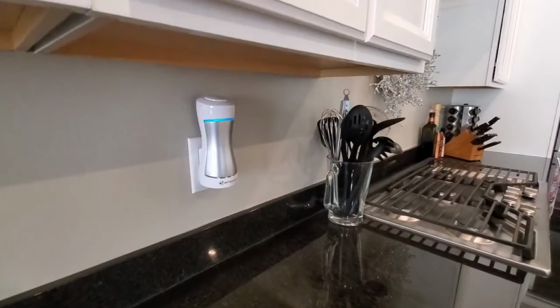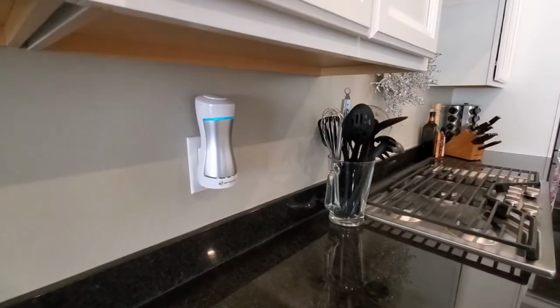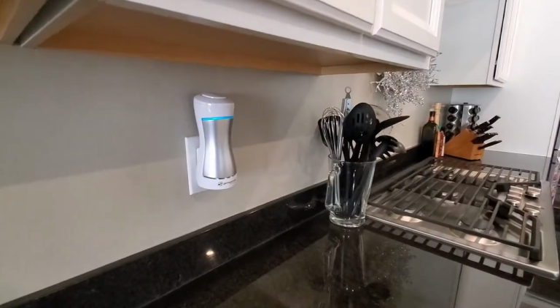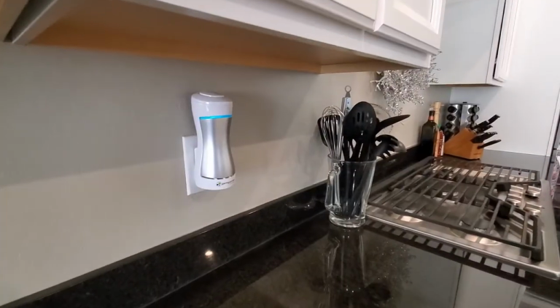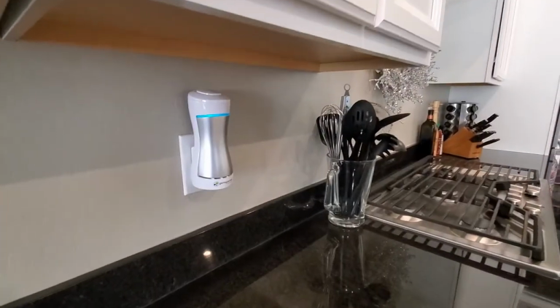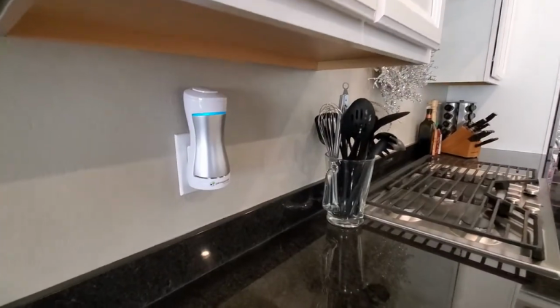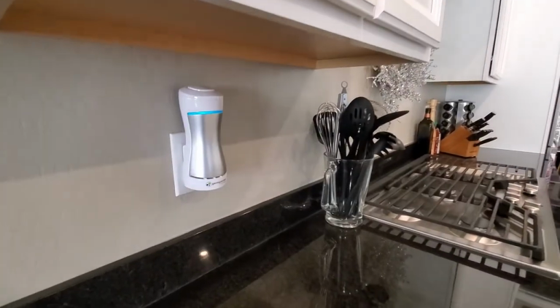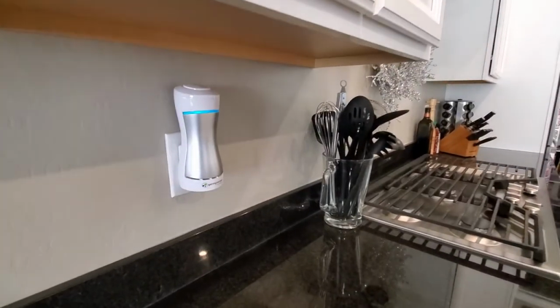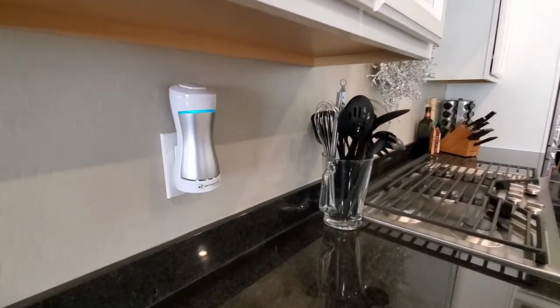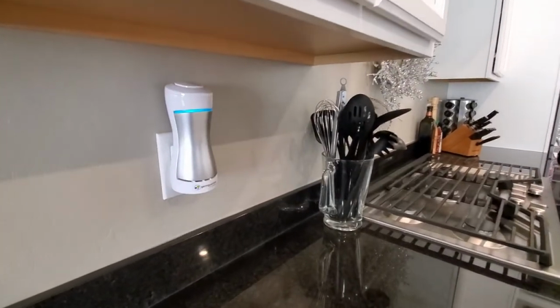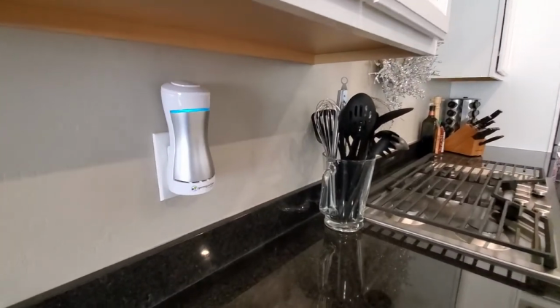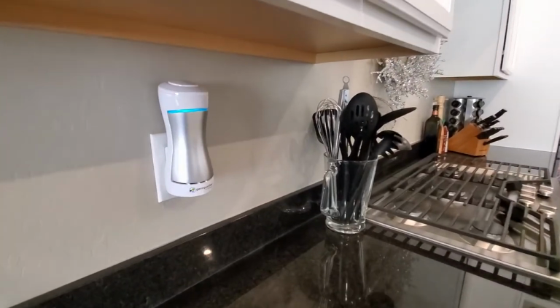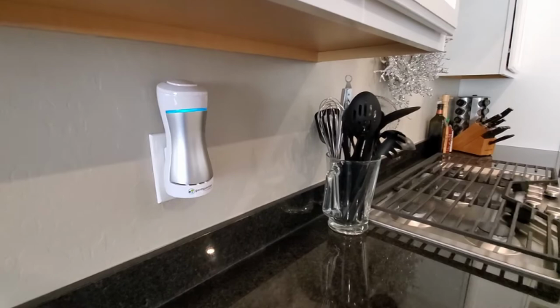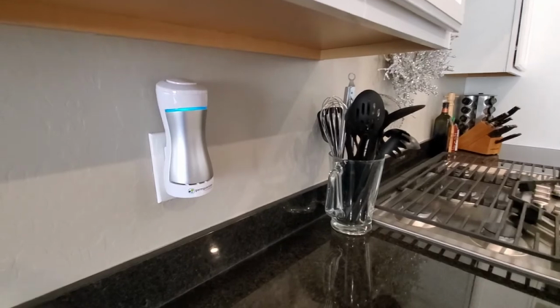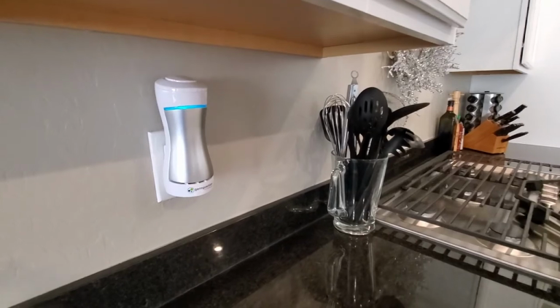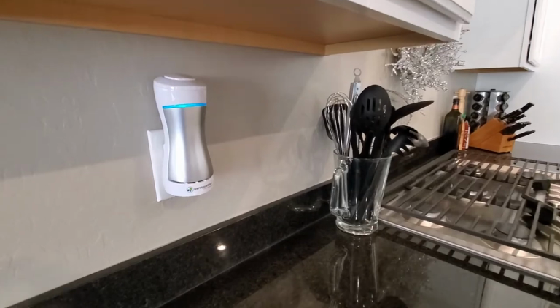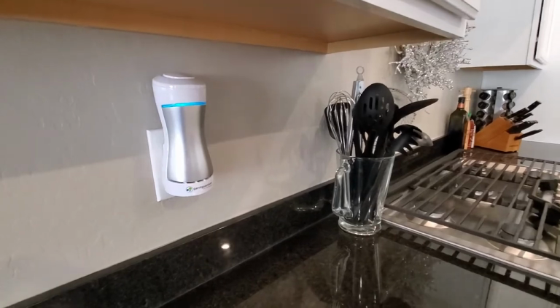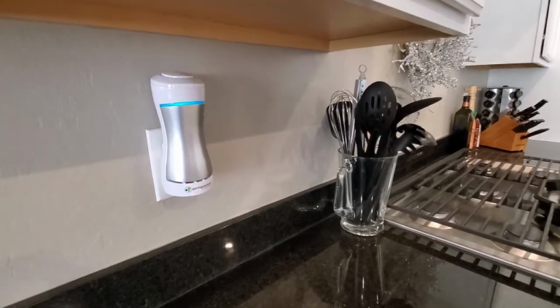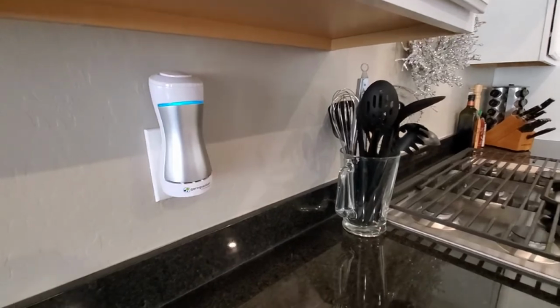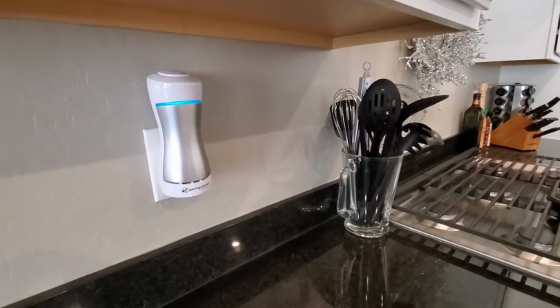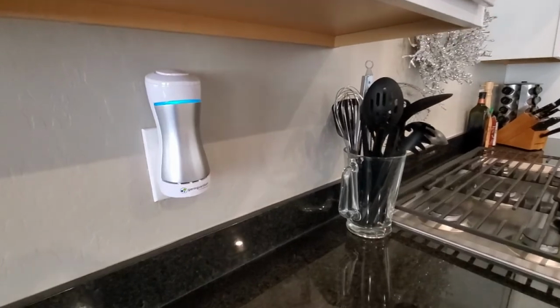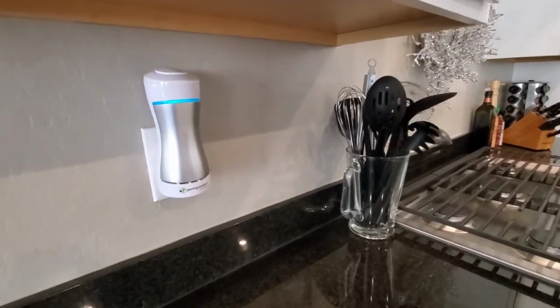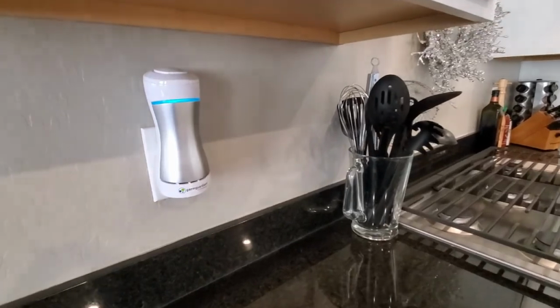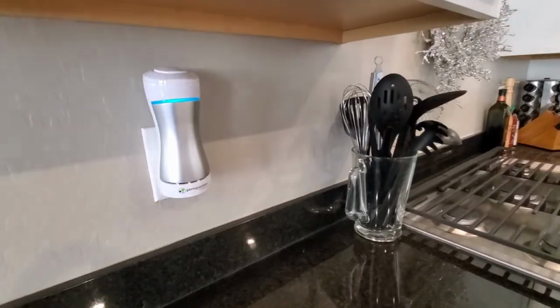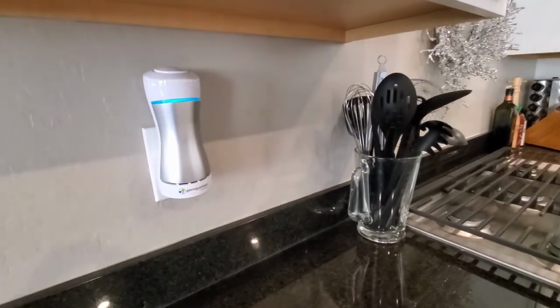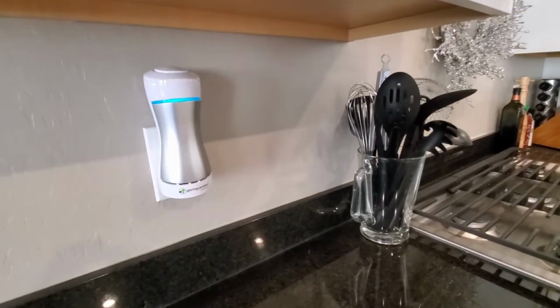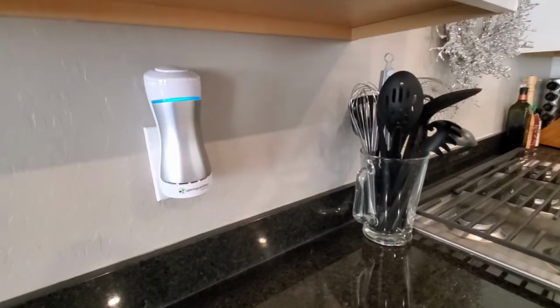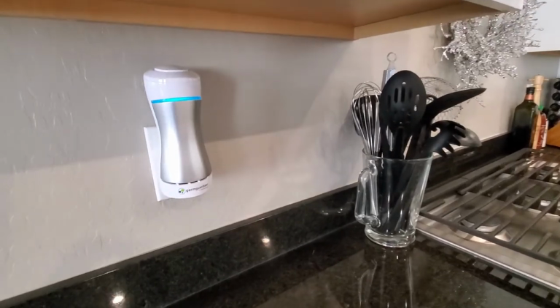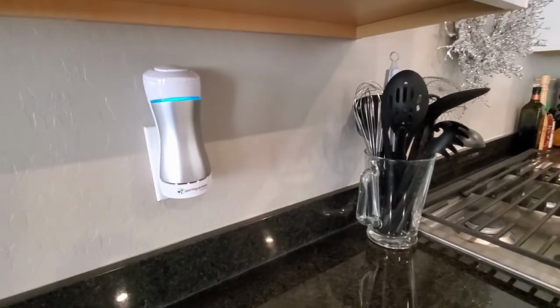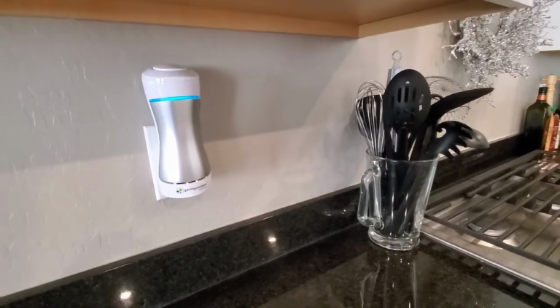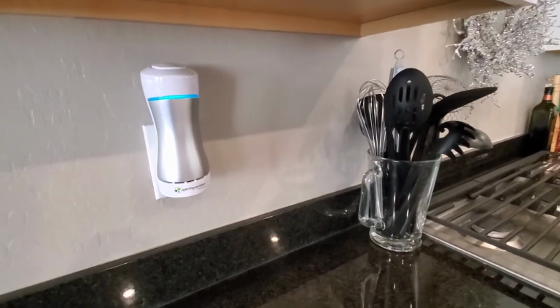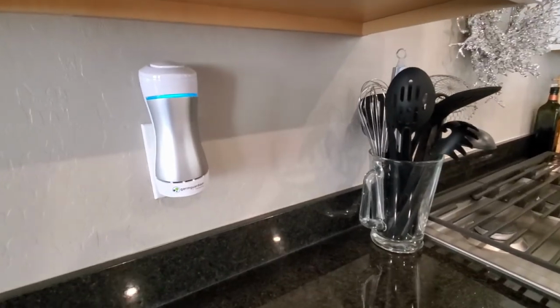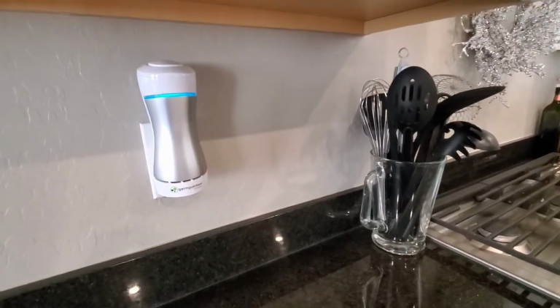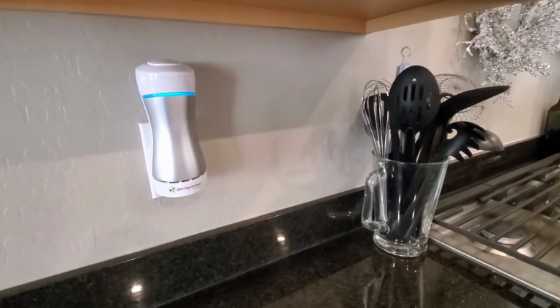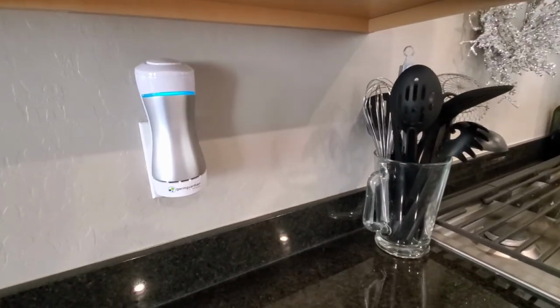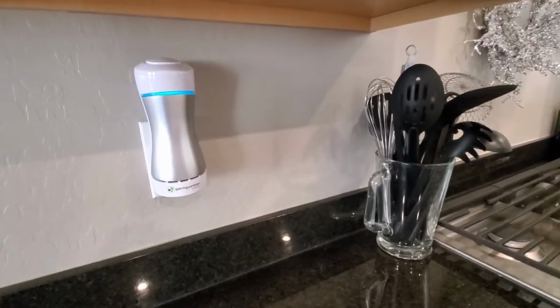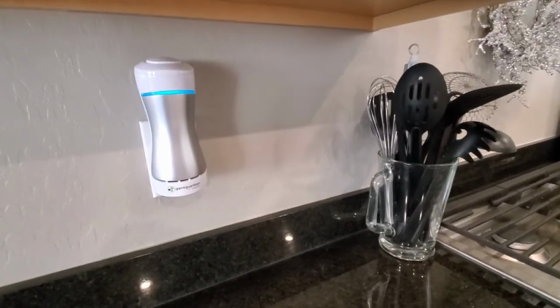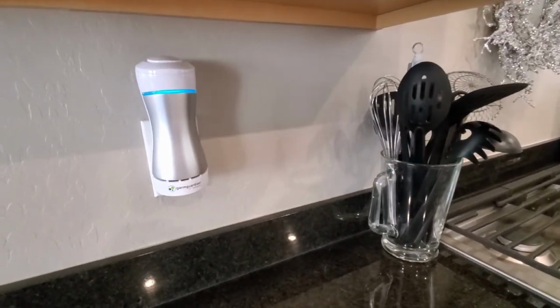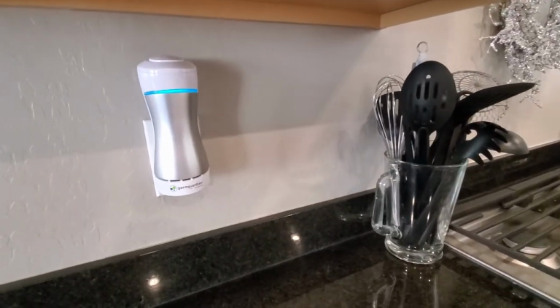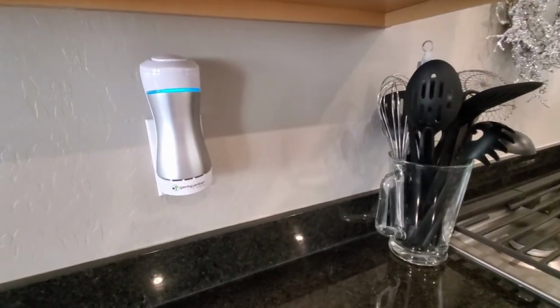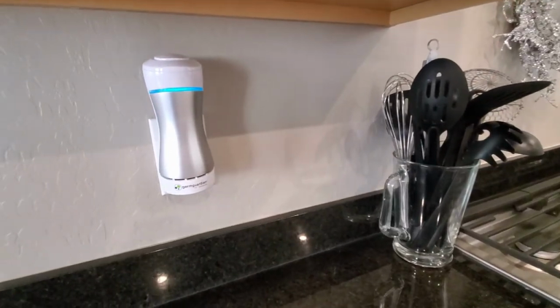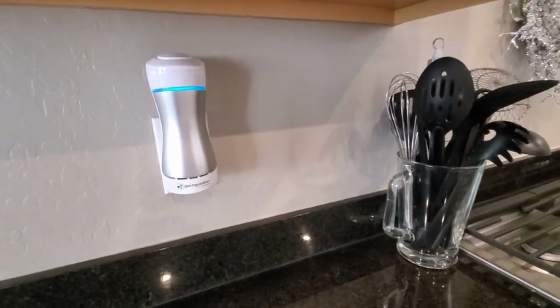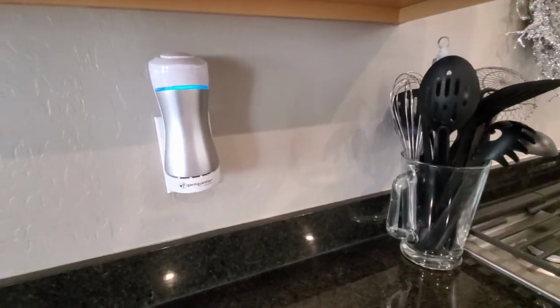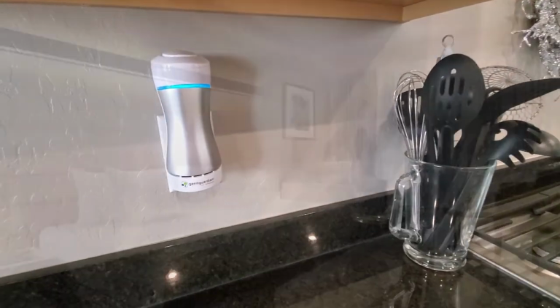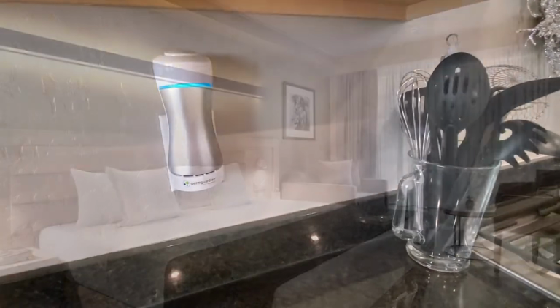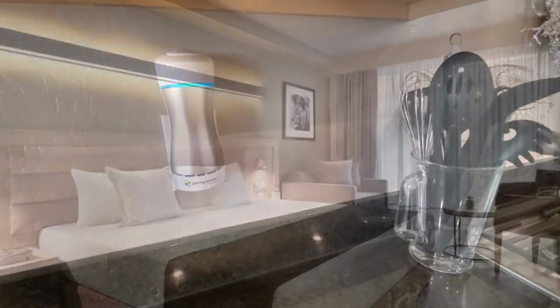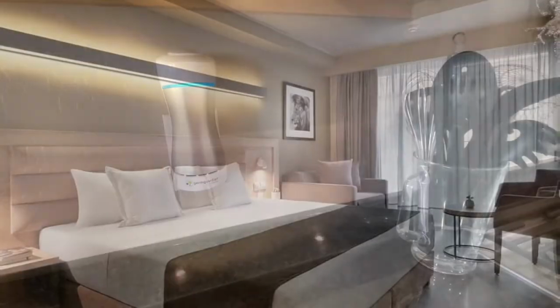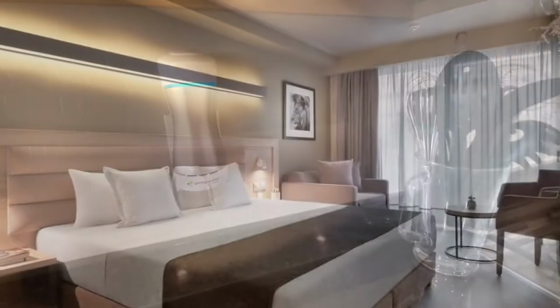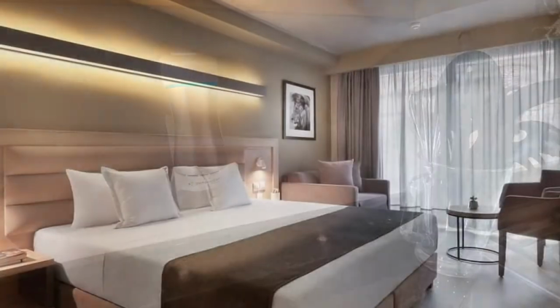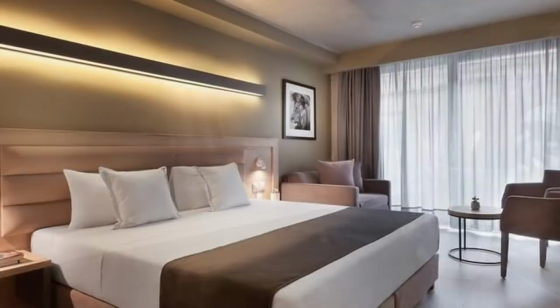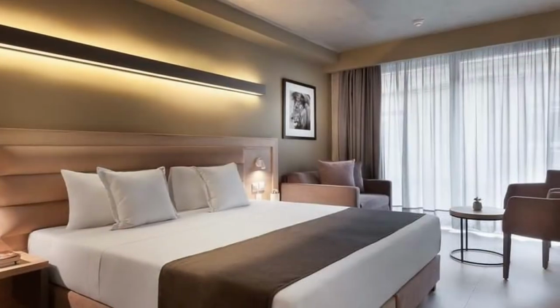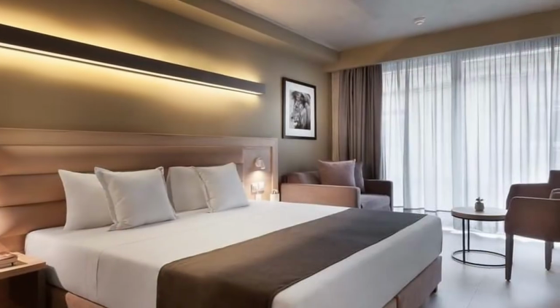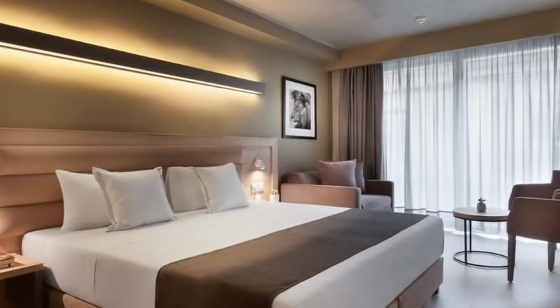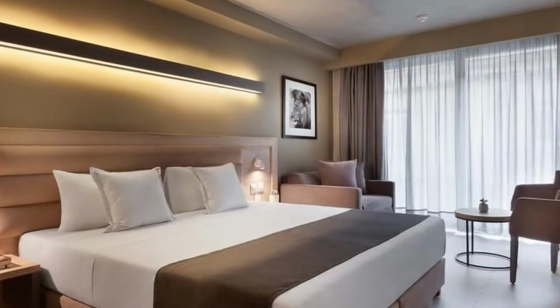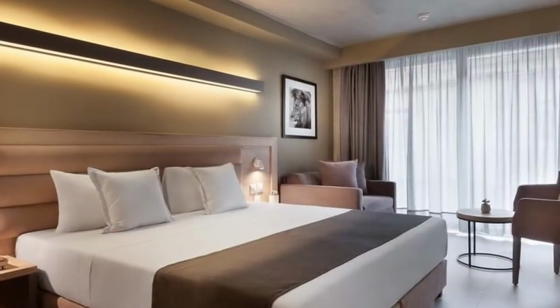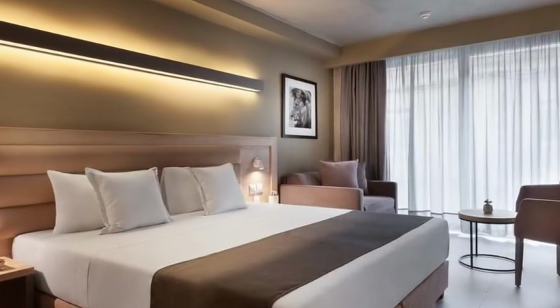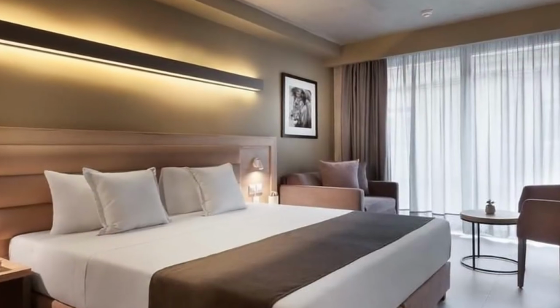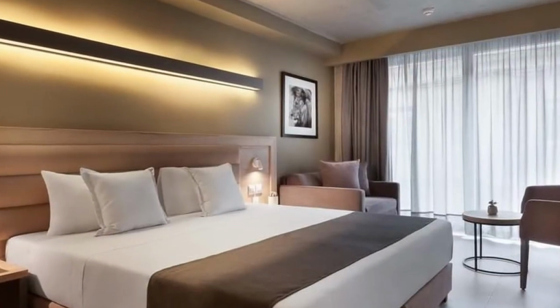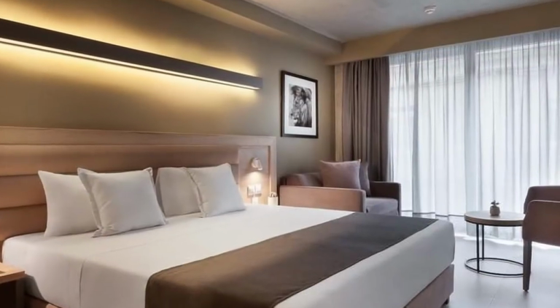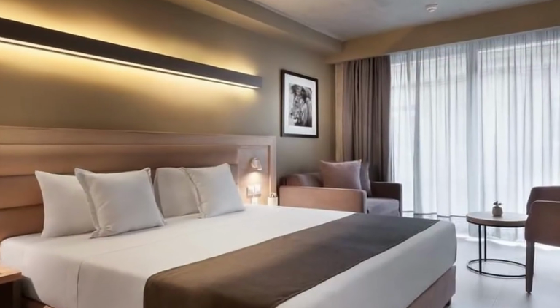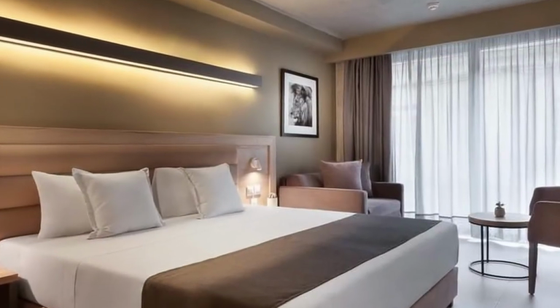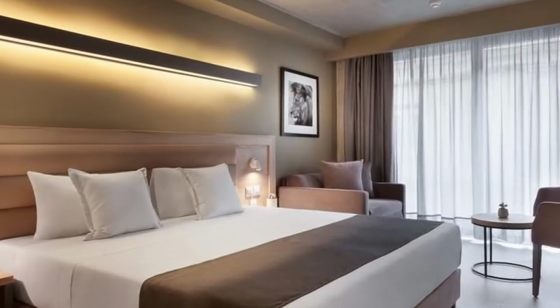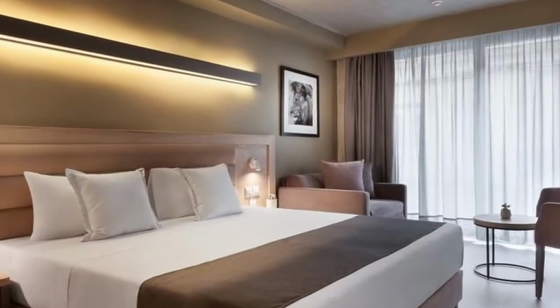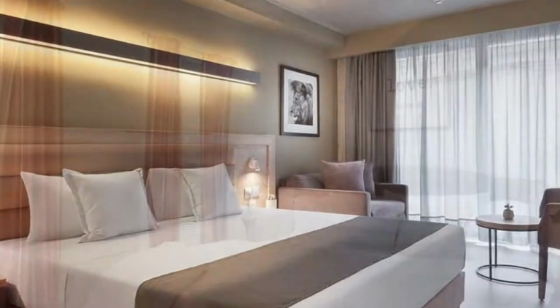And because of its size, this device can be used on road trips when traveling to hotels or Airbnbs.